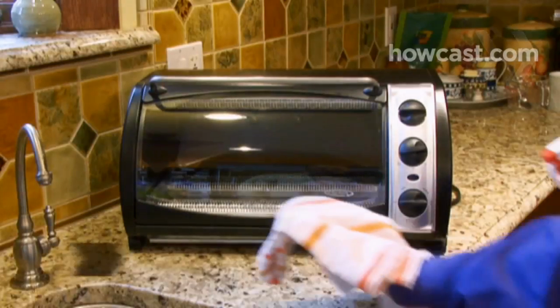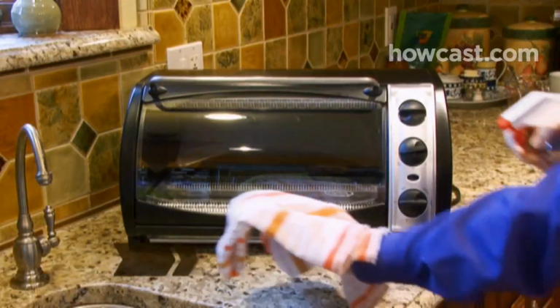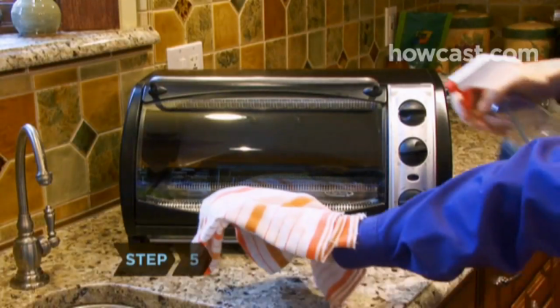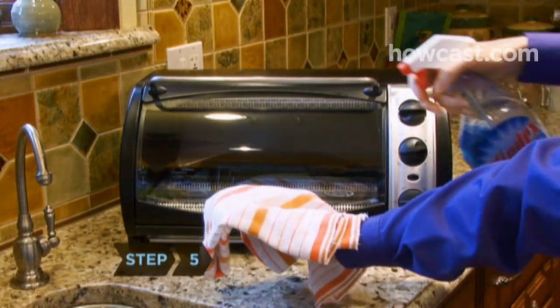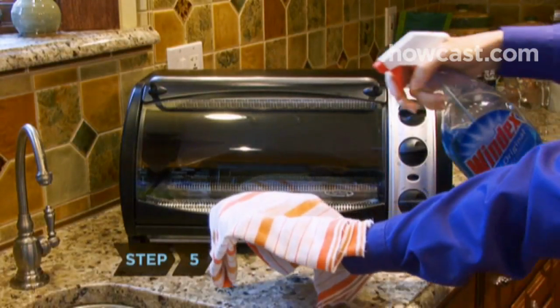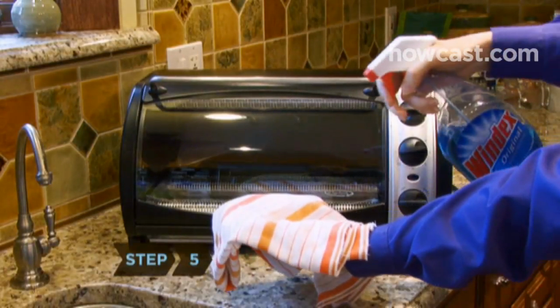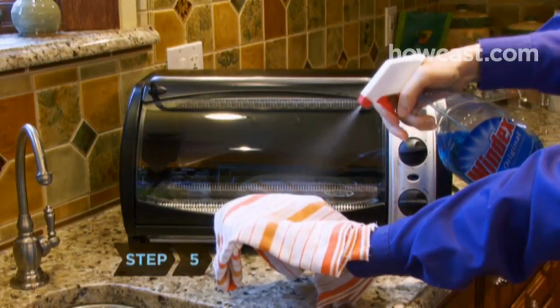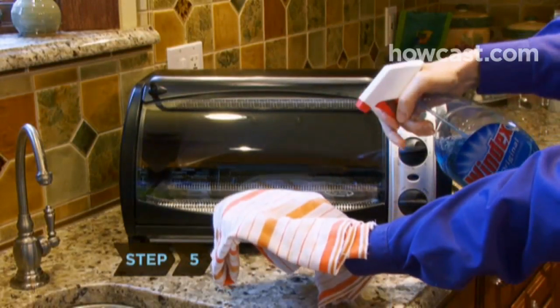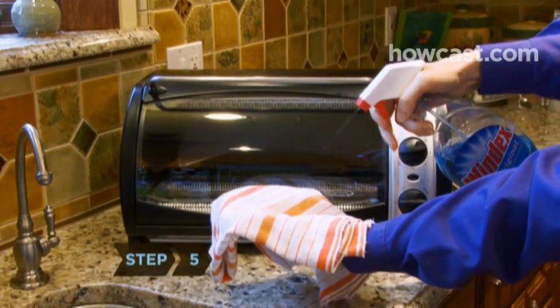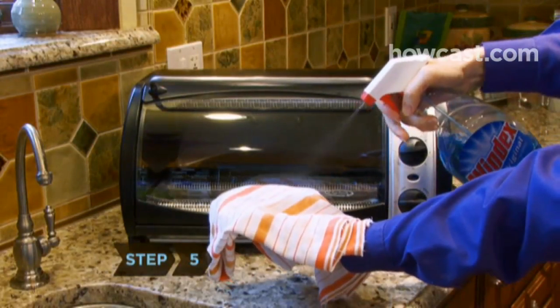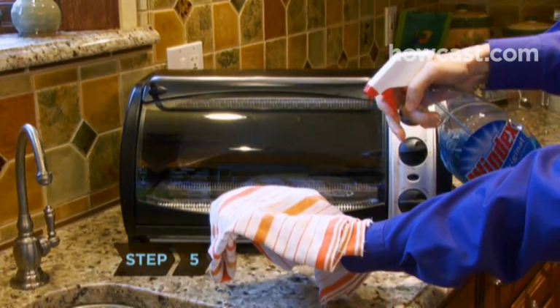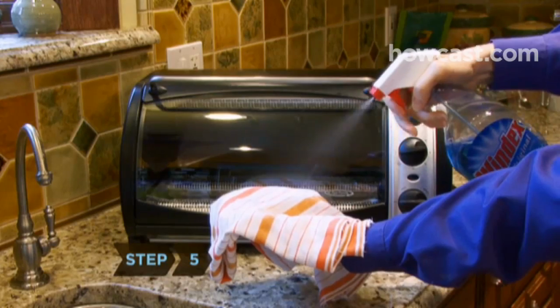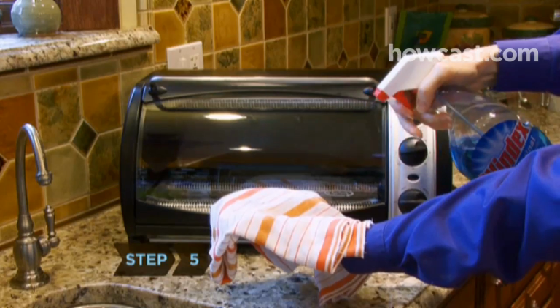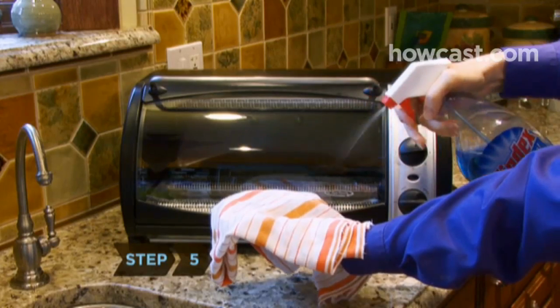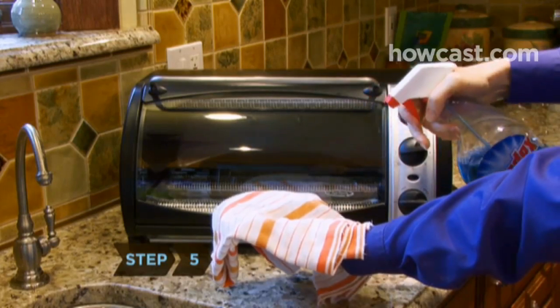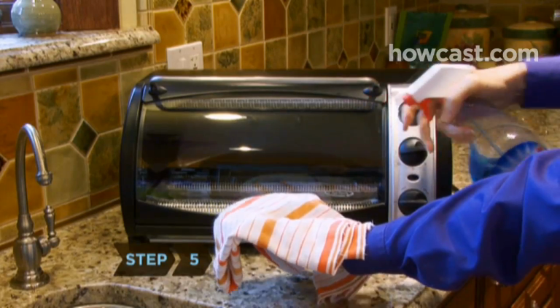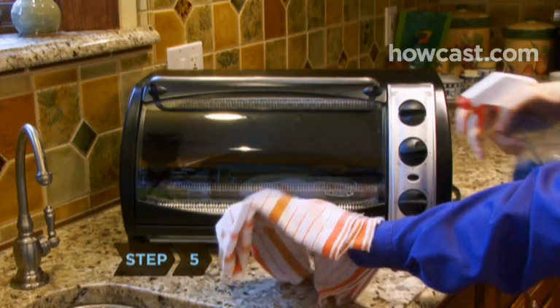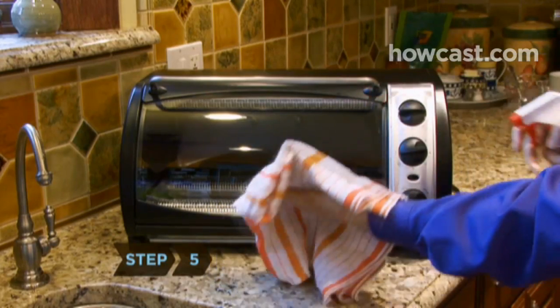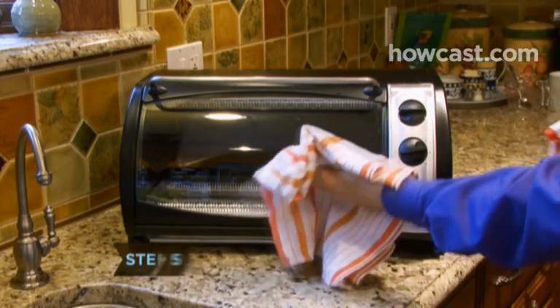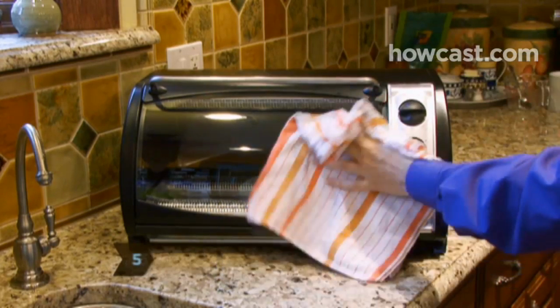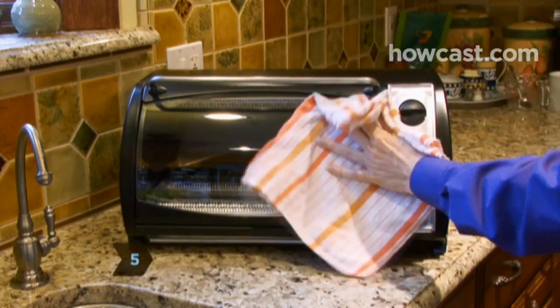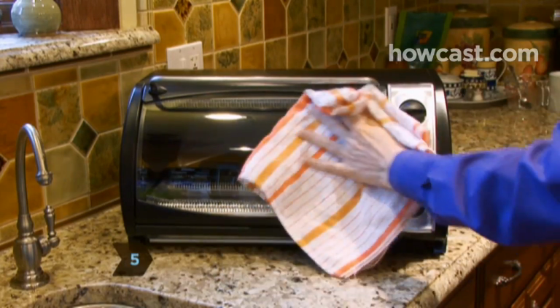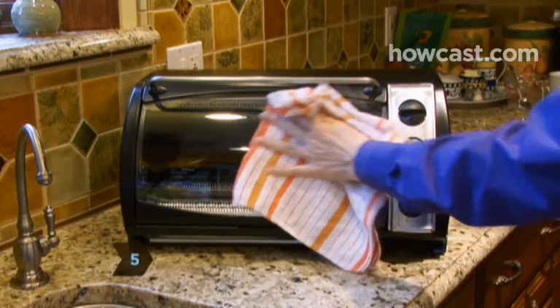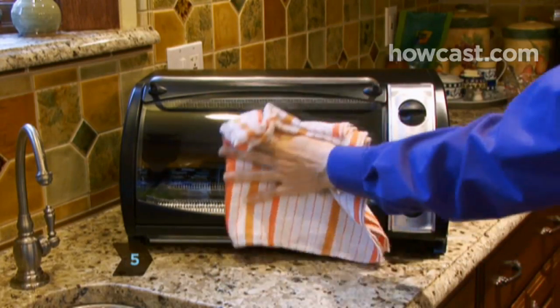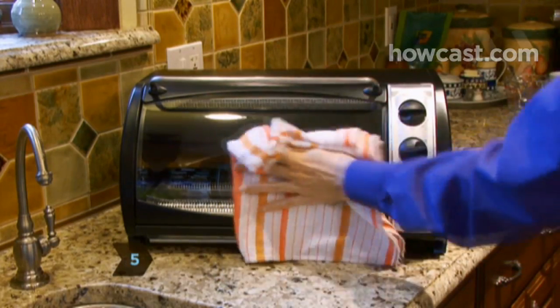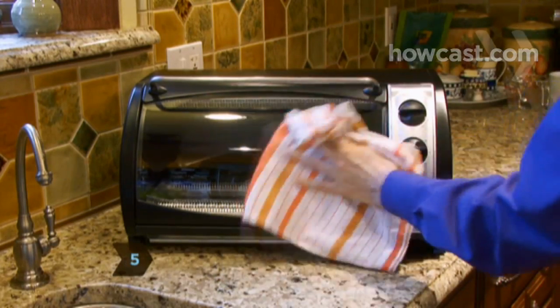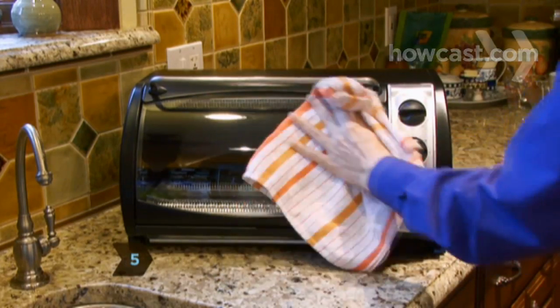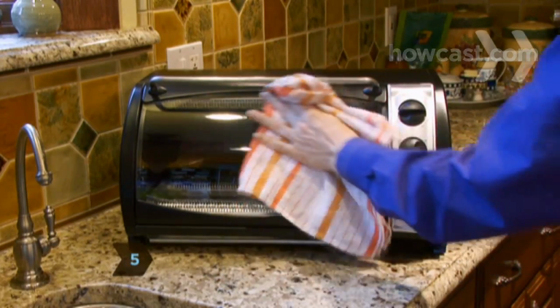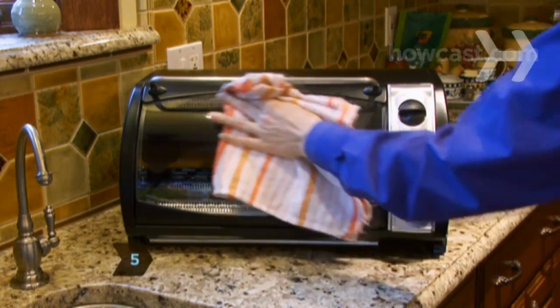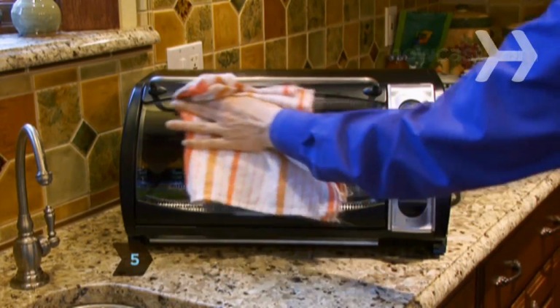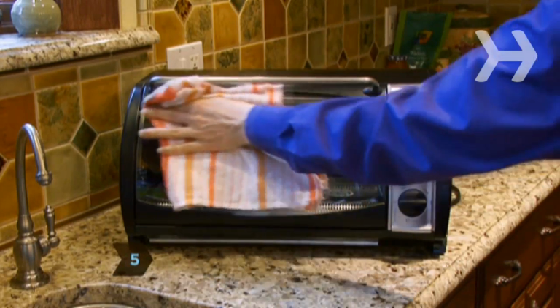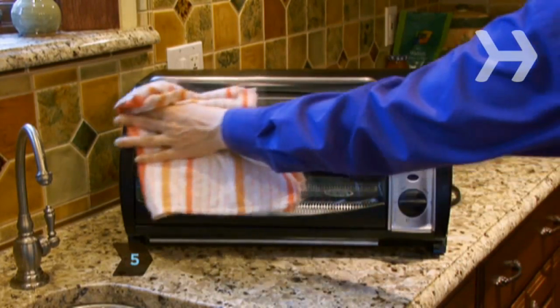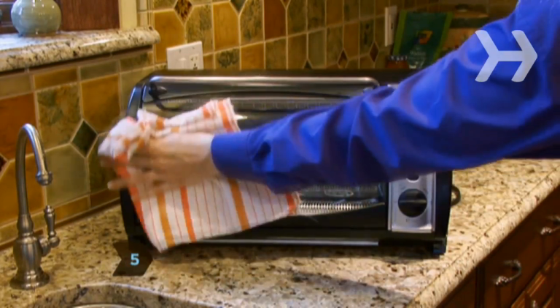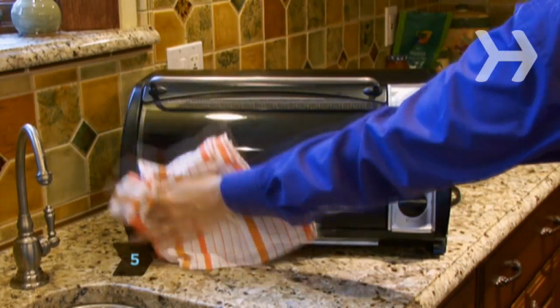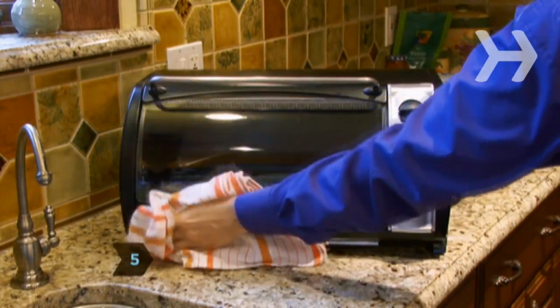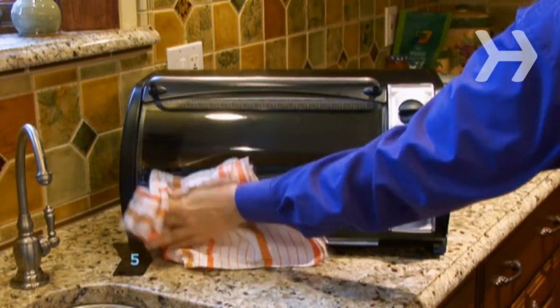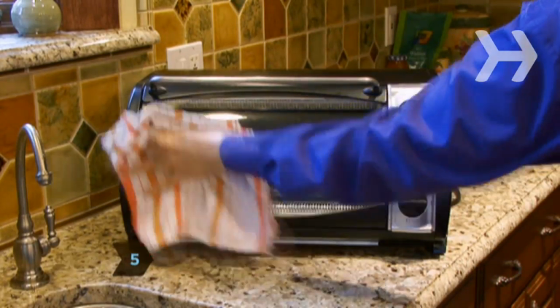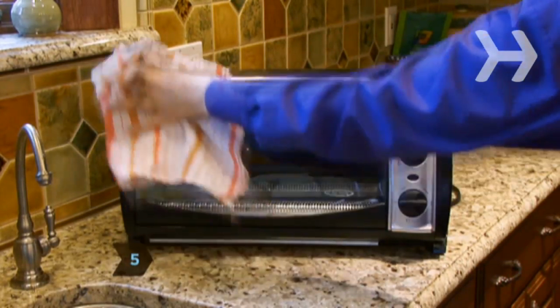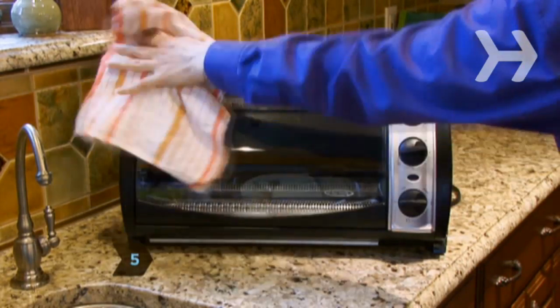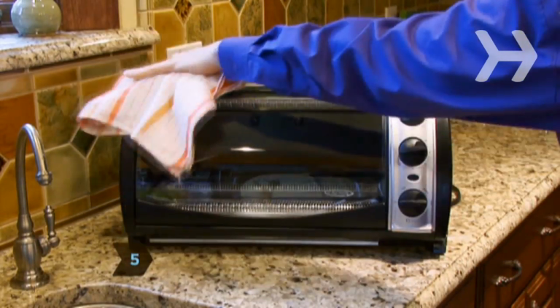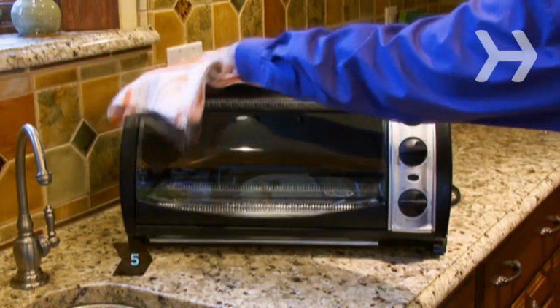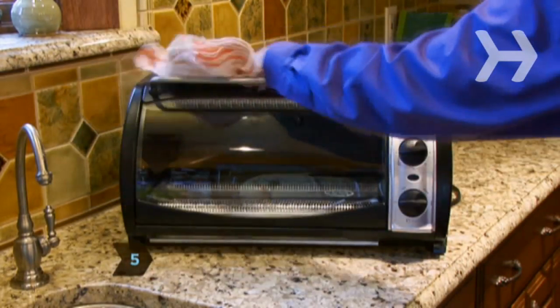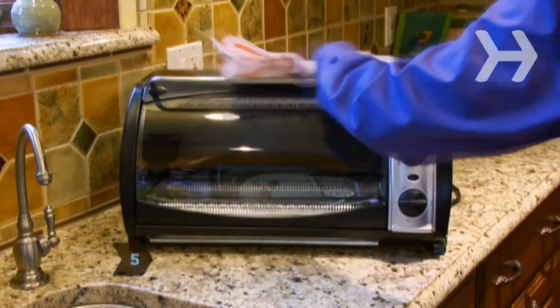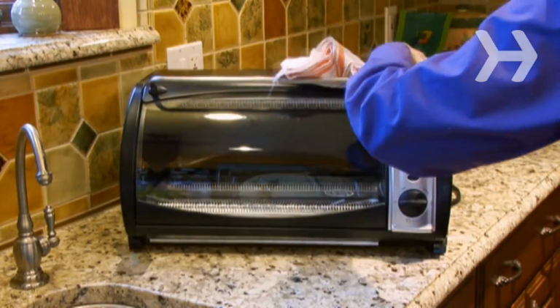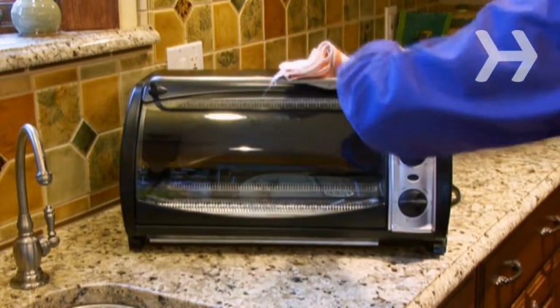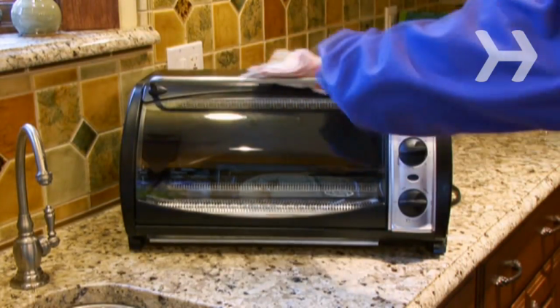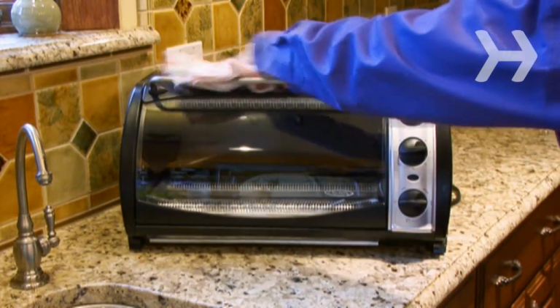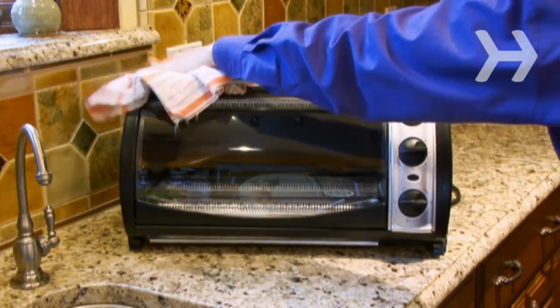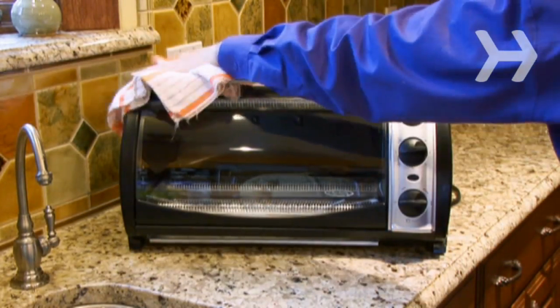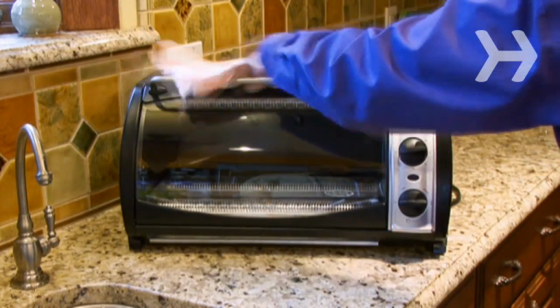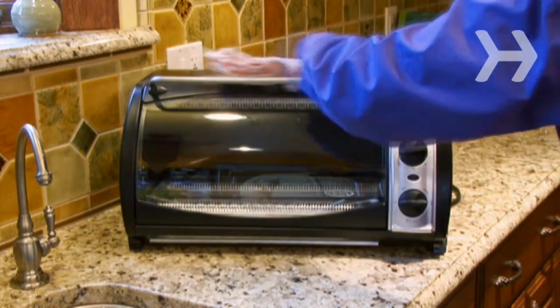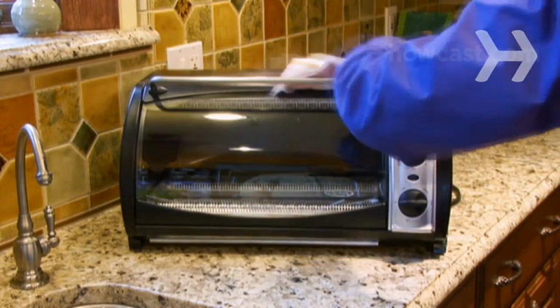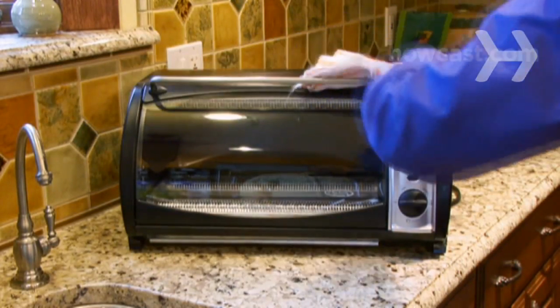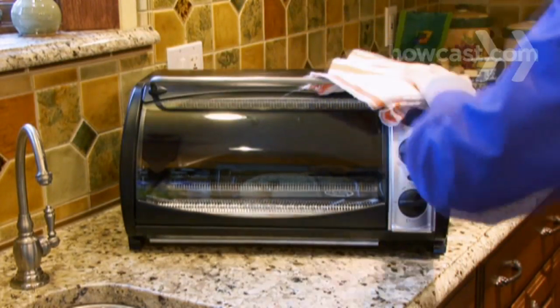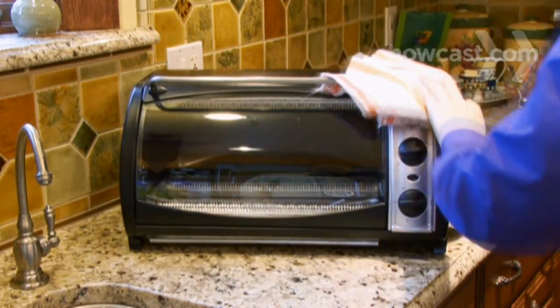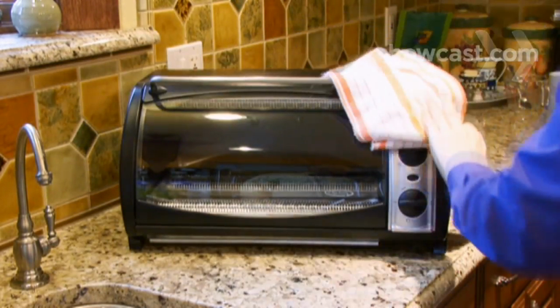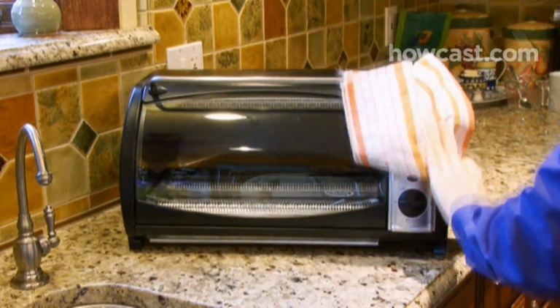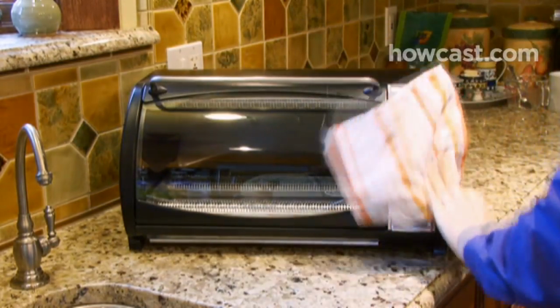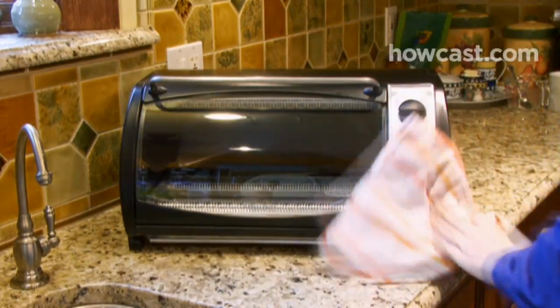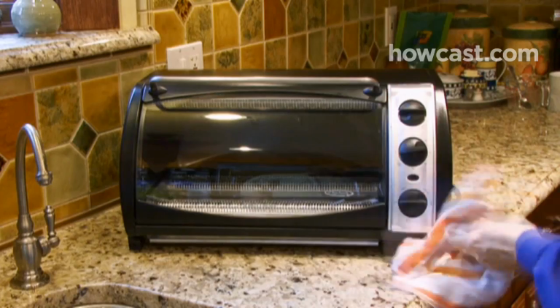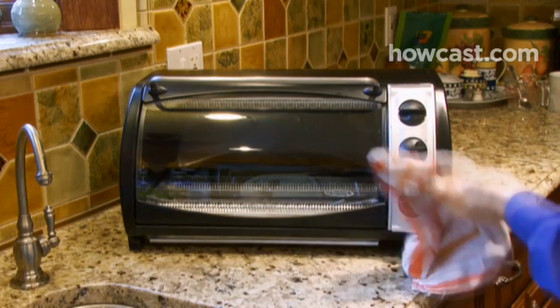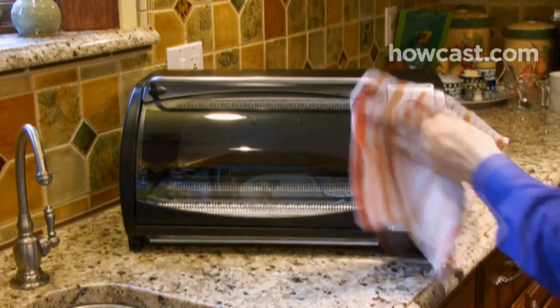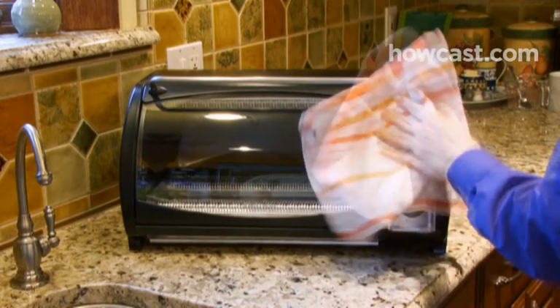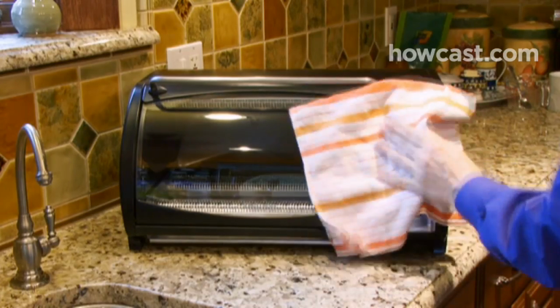Step 5. Spray a little glass cleaner on the cloth to clean the outside of the toaster oven, including the glass door.